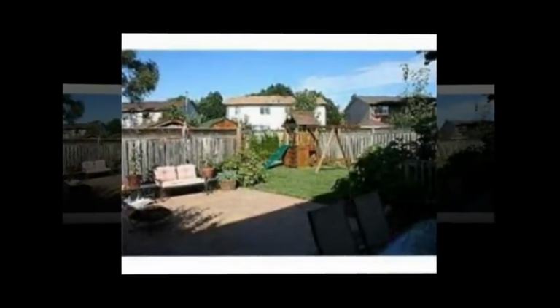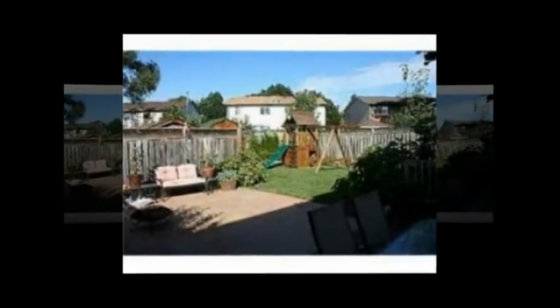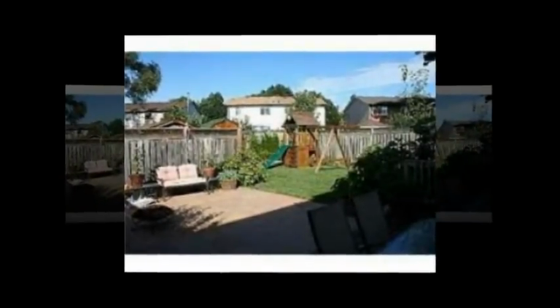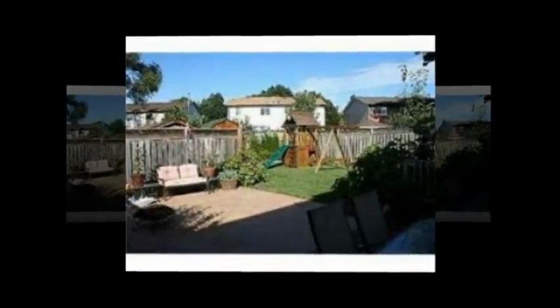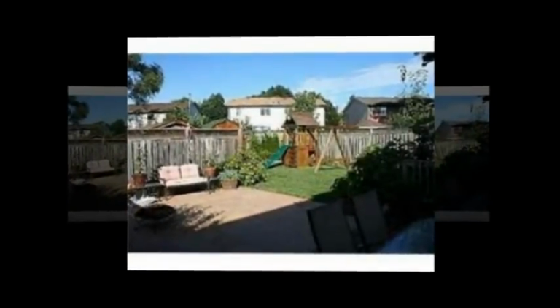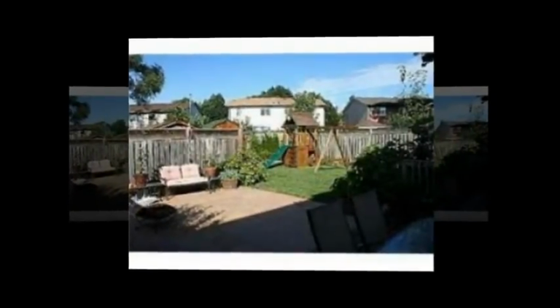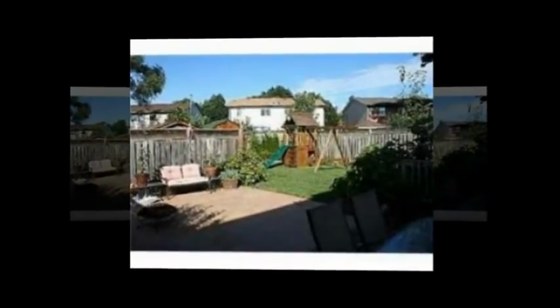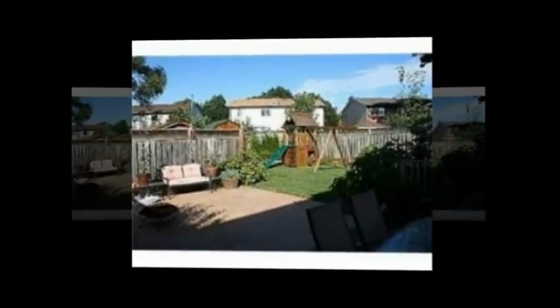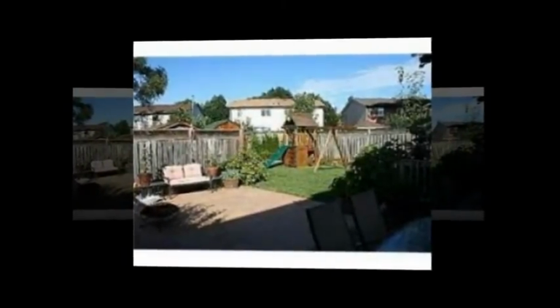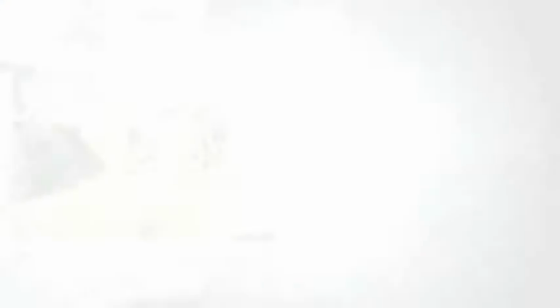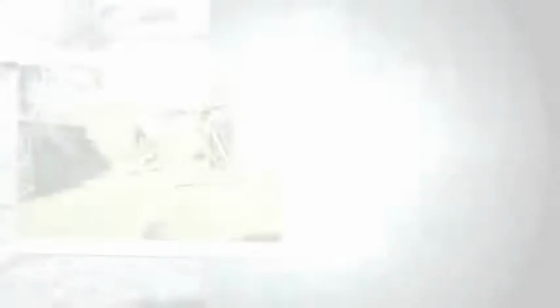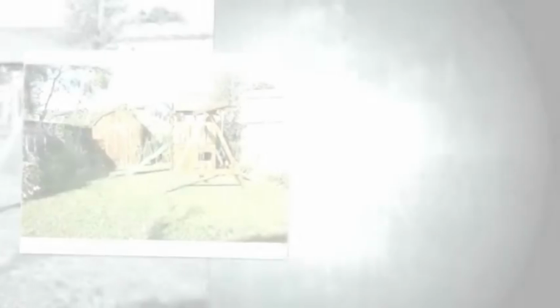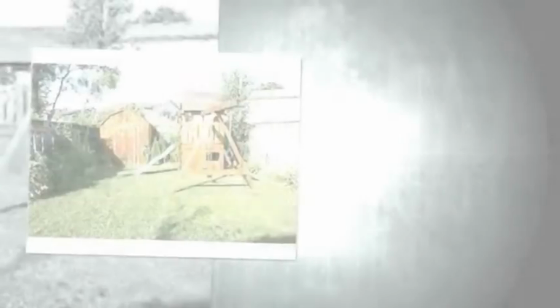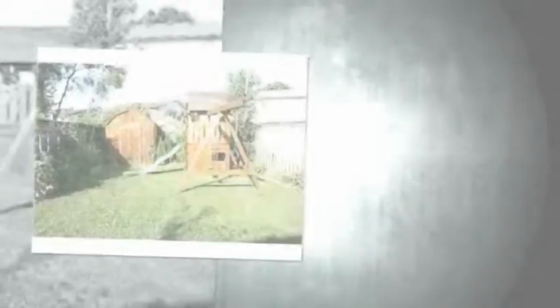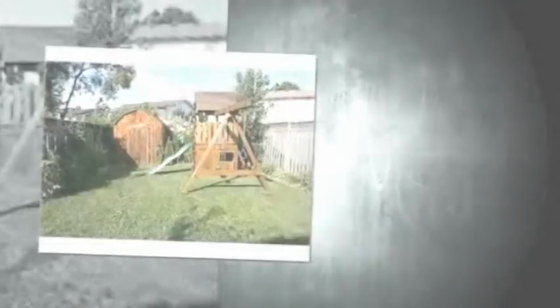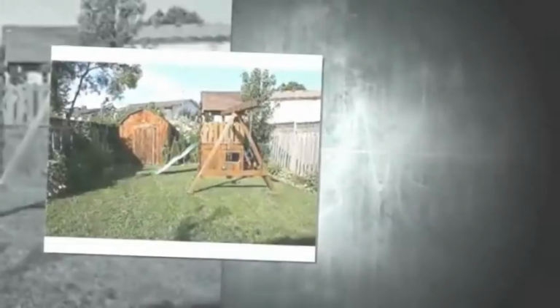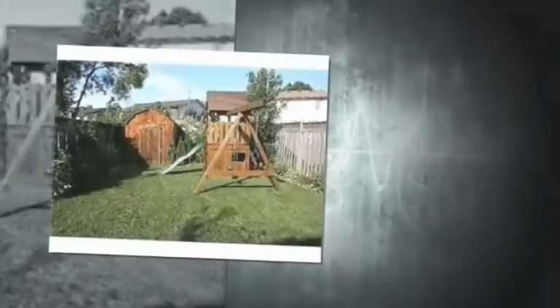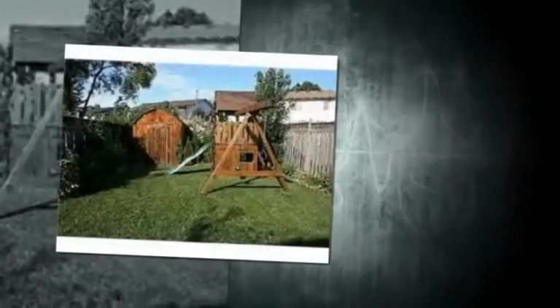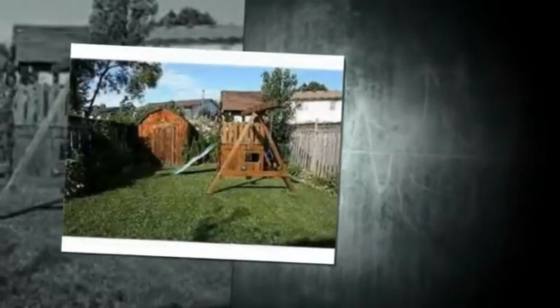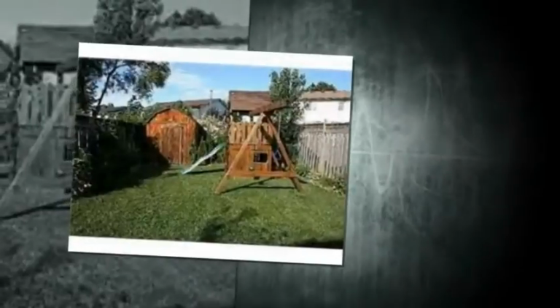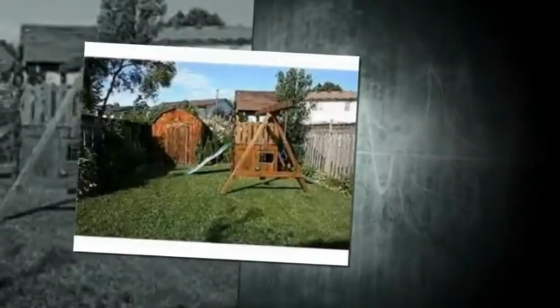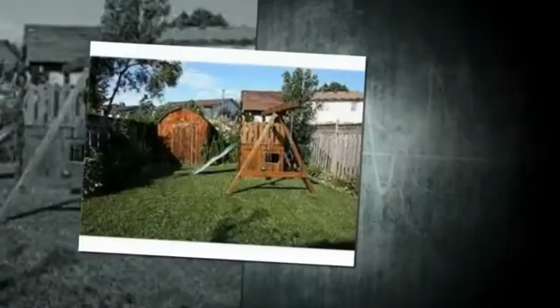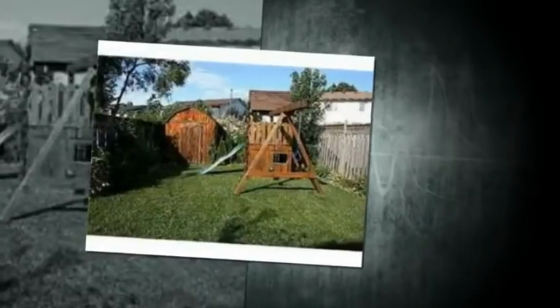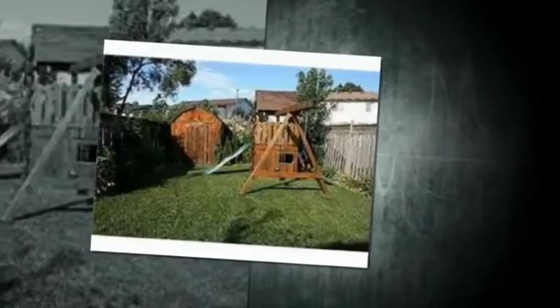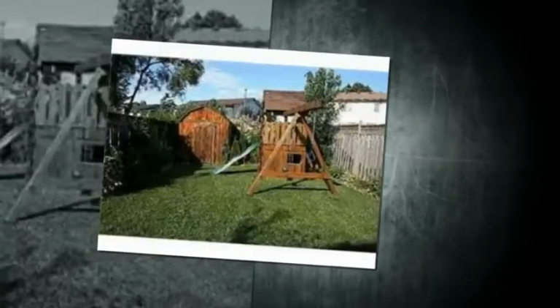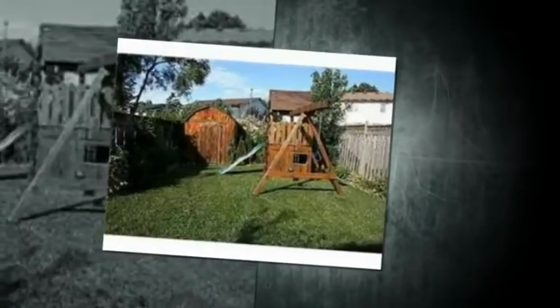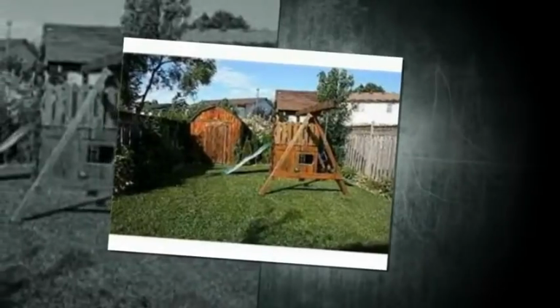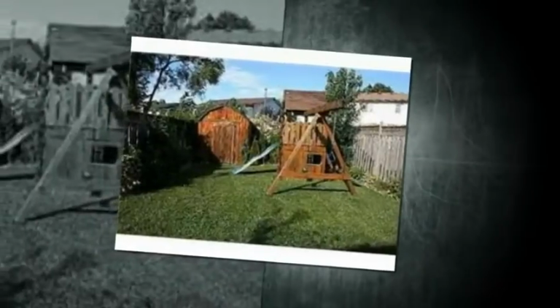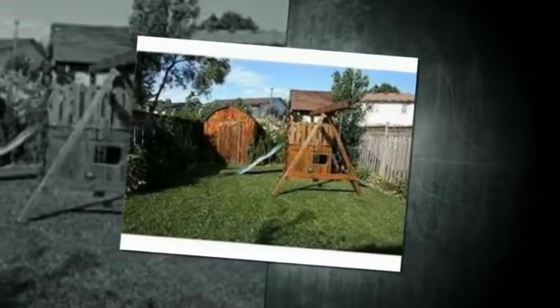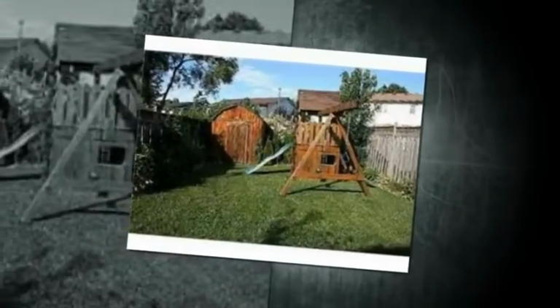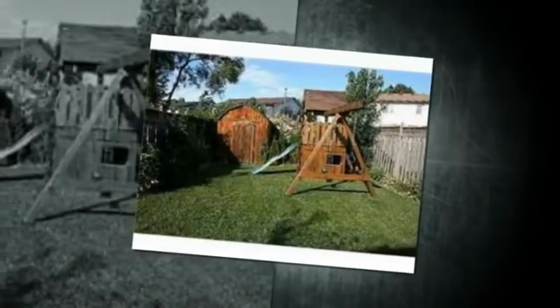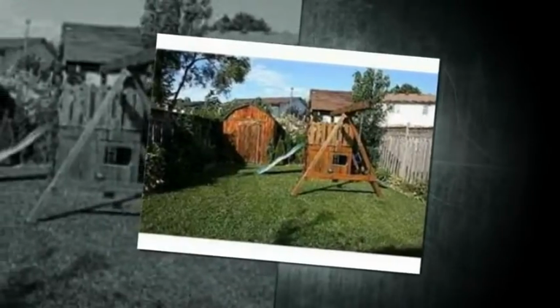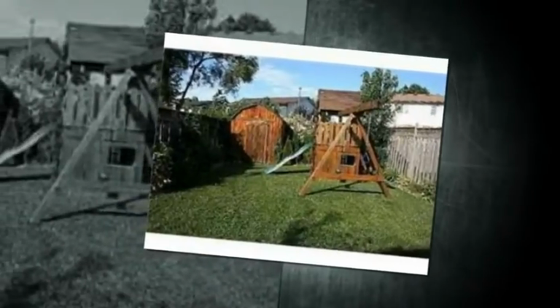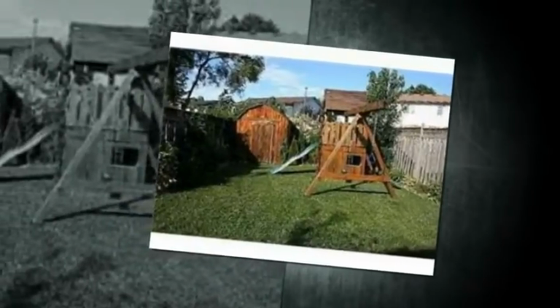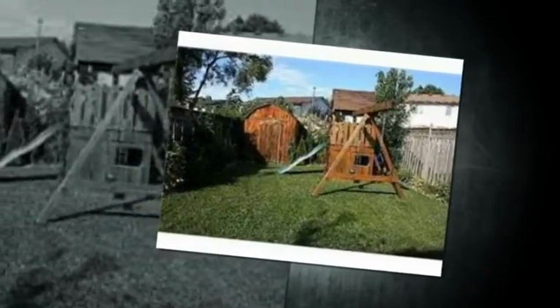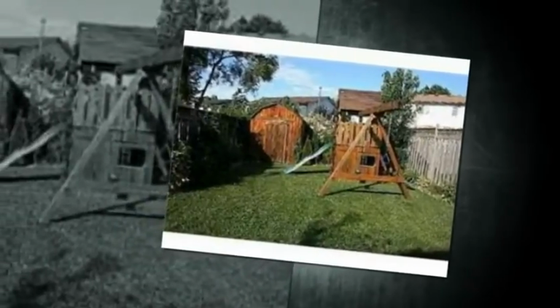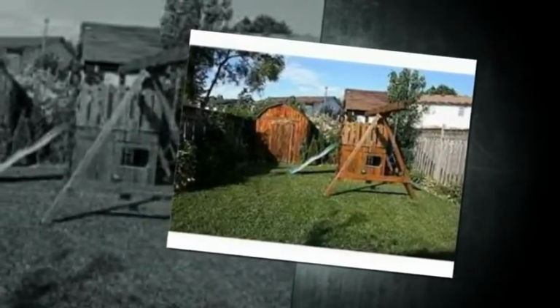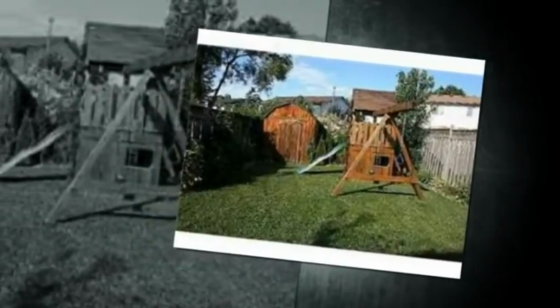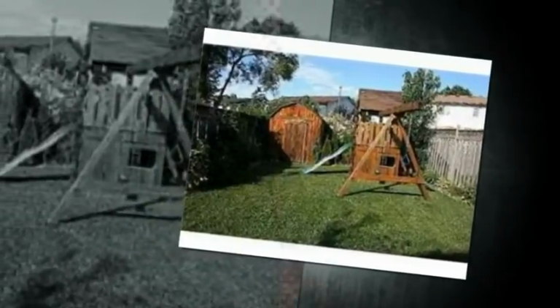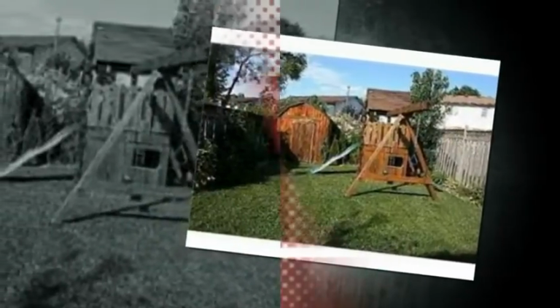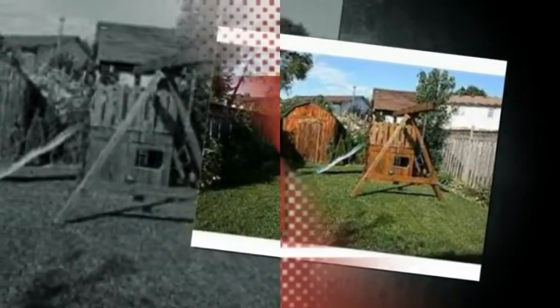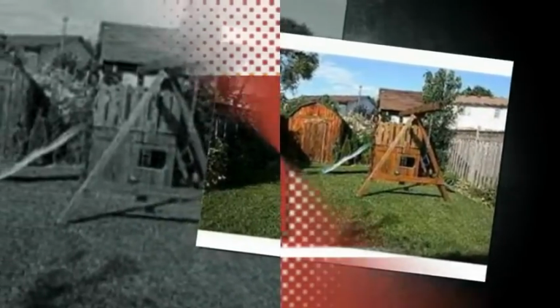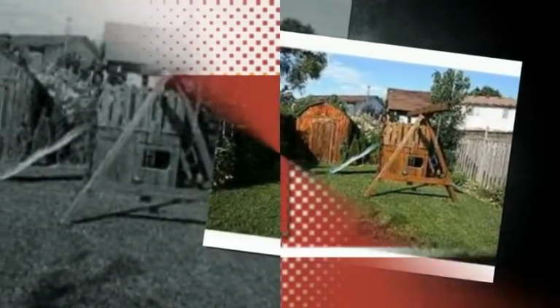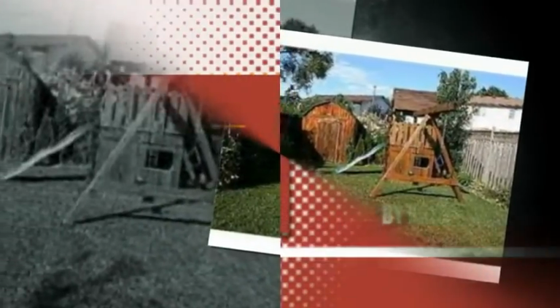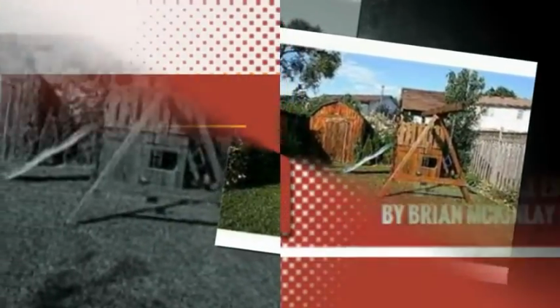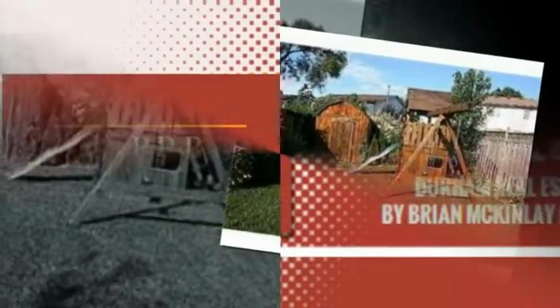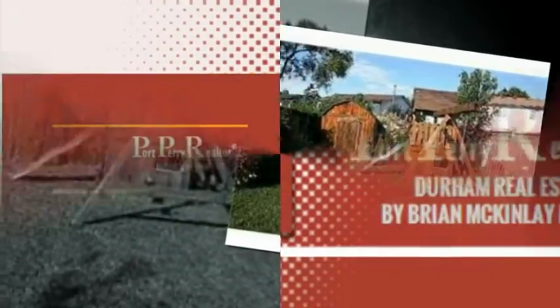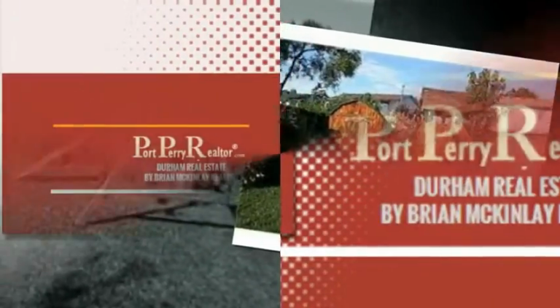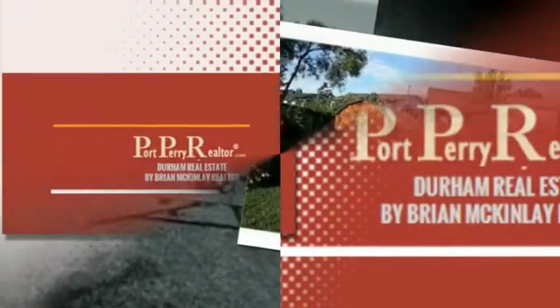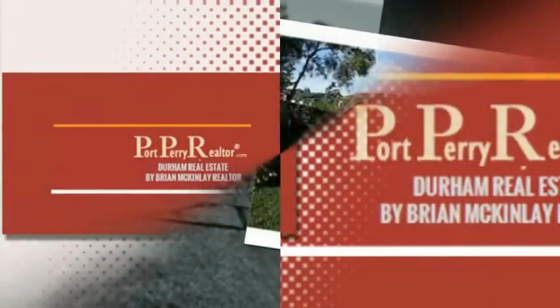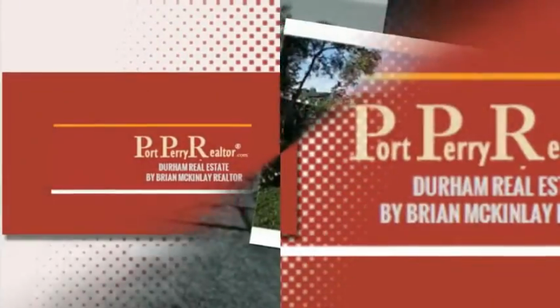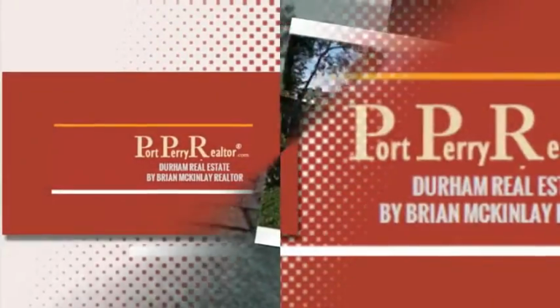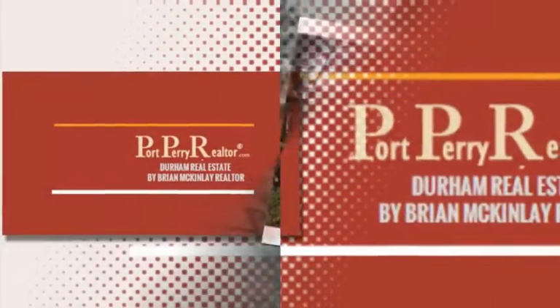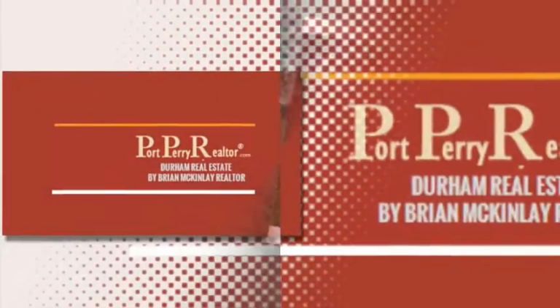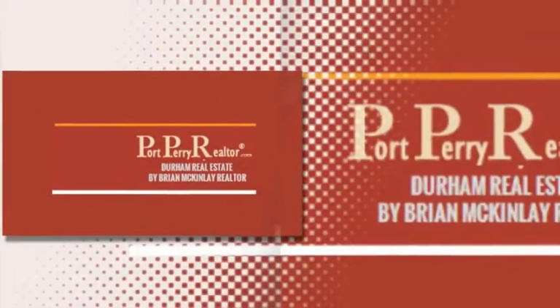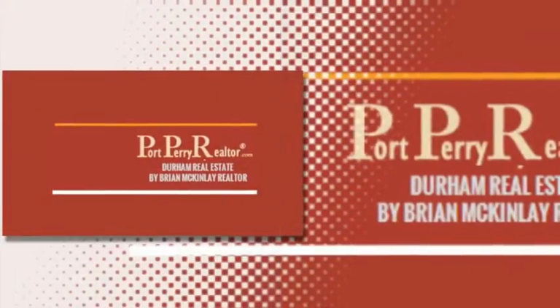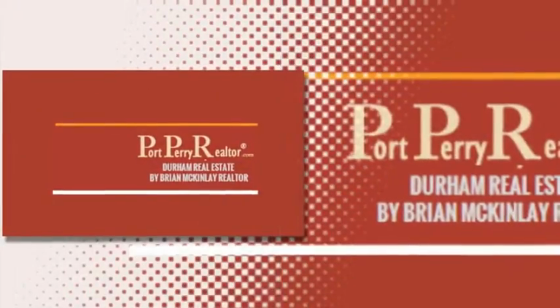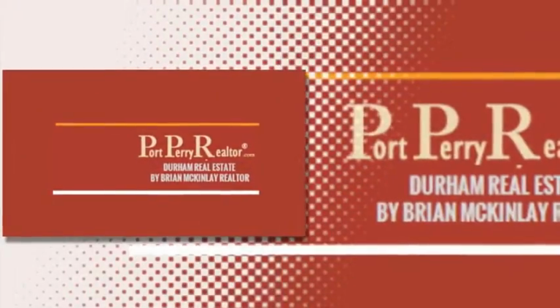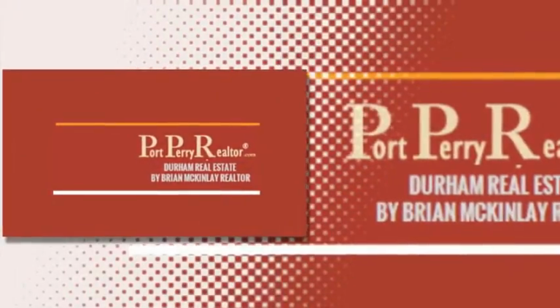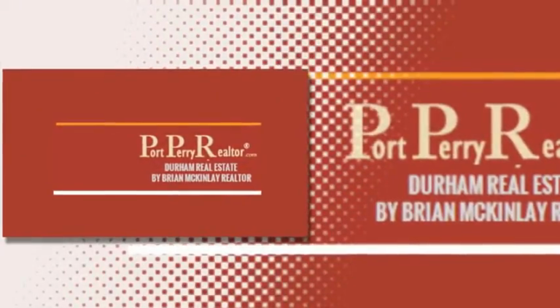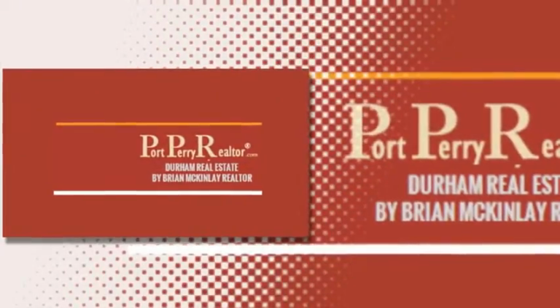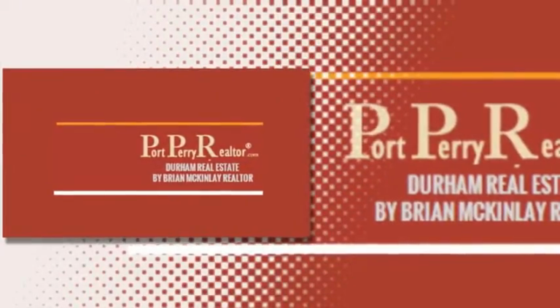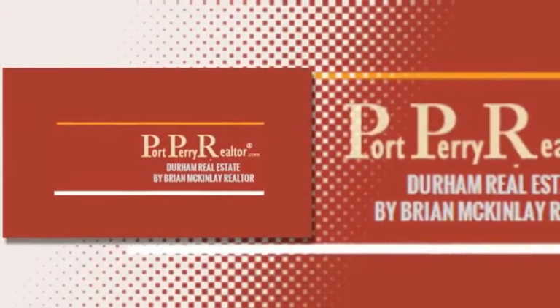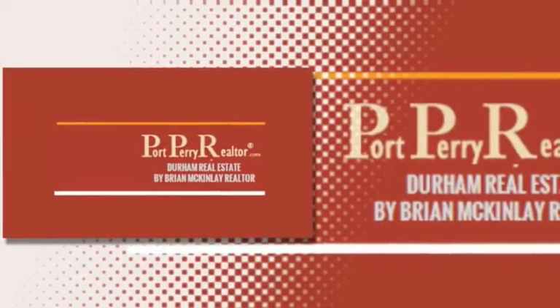Listing price: $264,900 only. Visit the link below for more info.